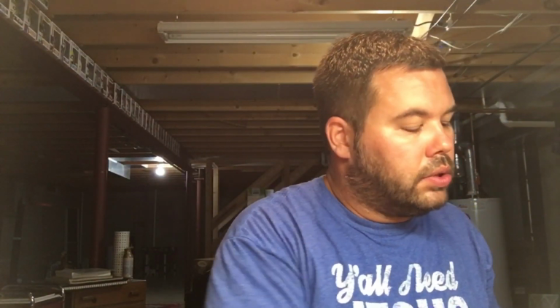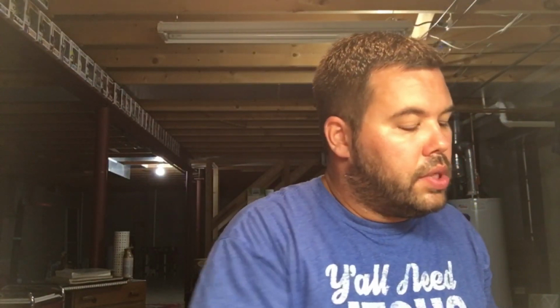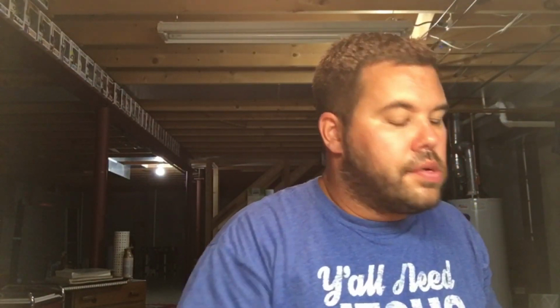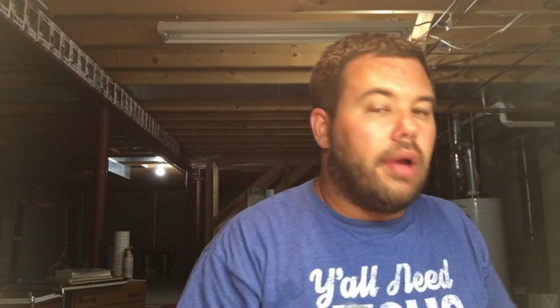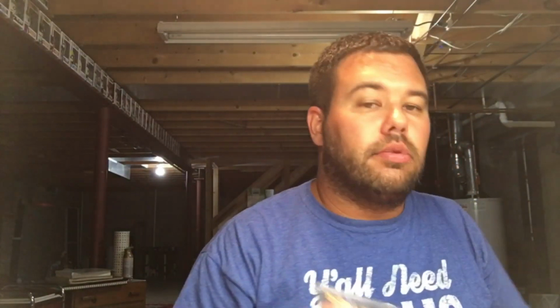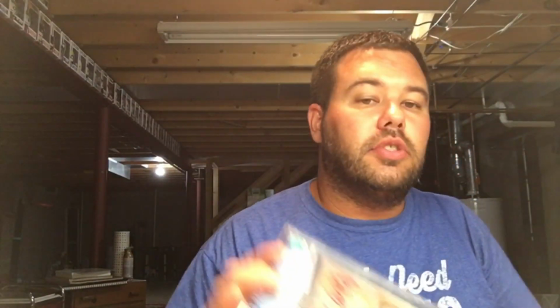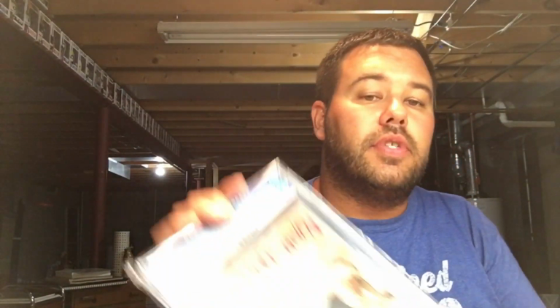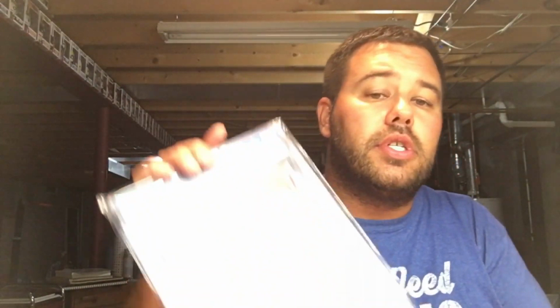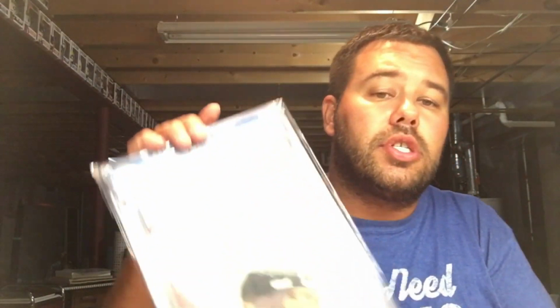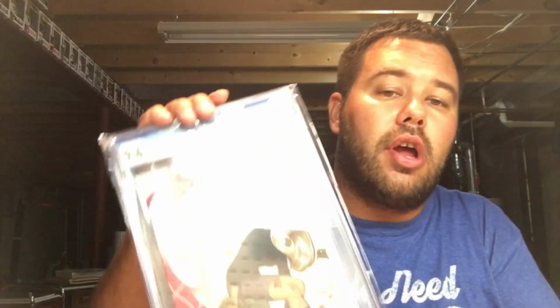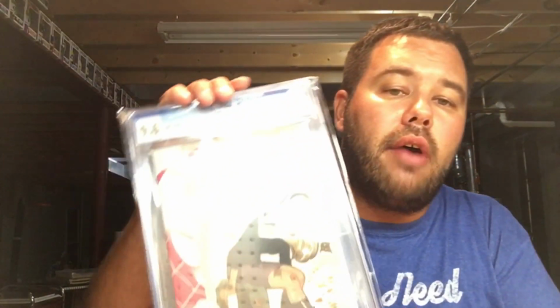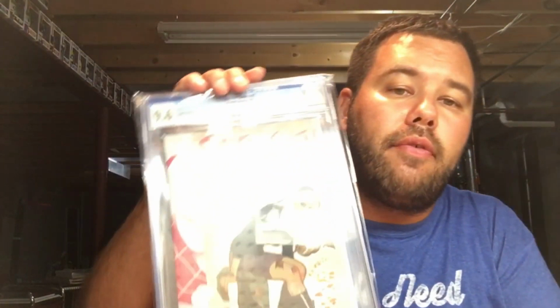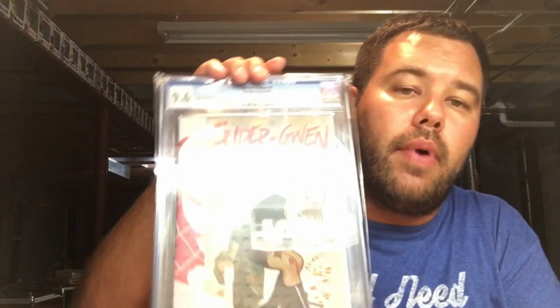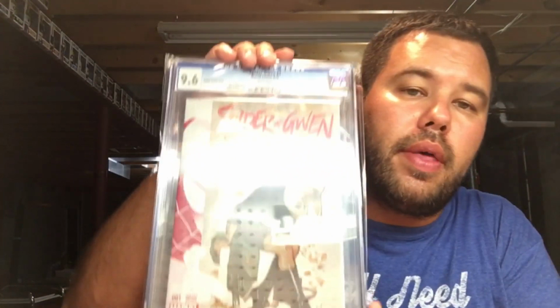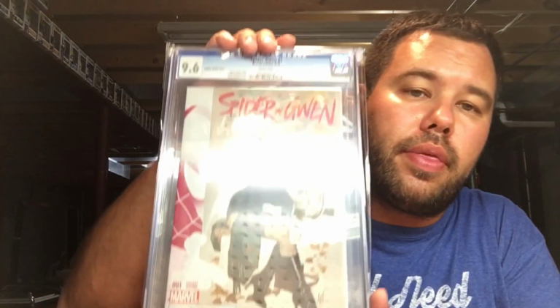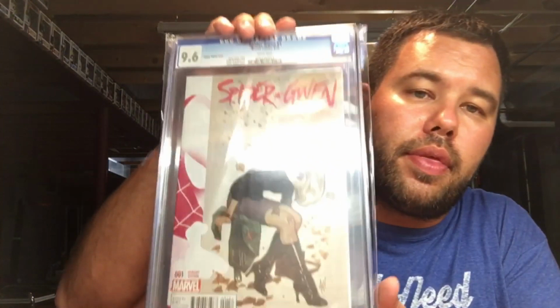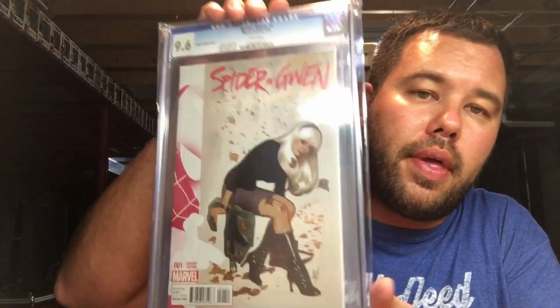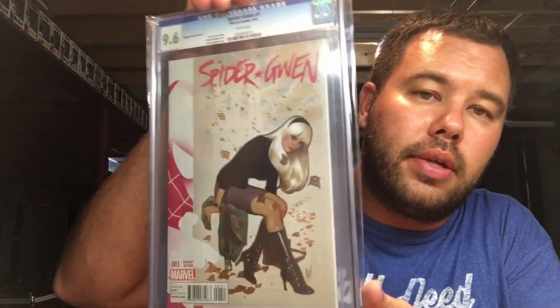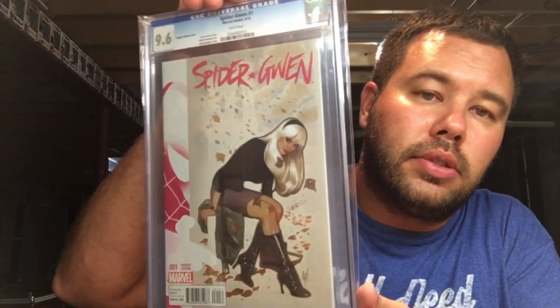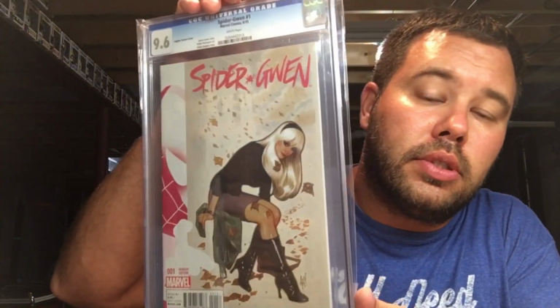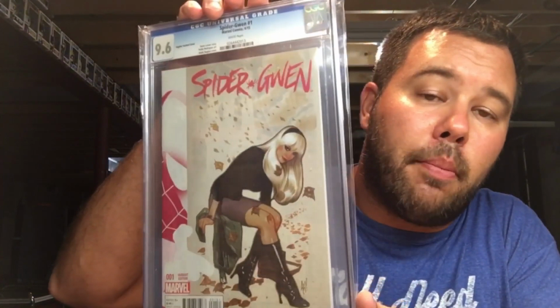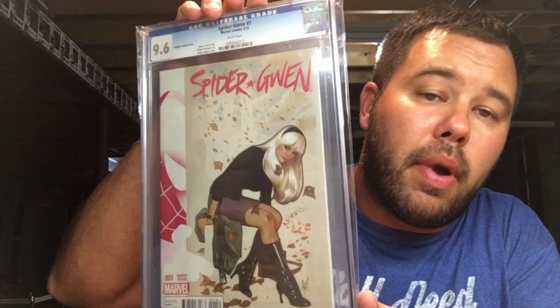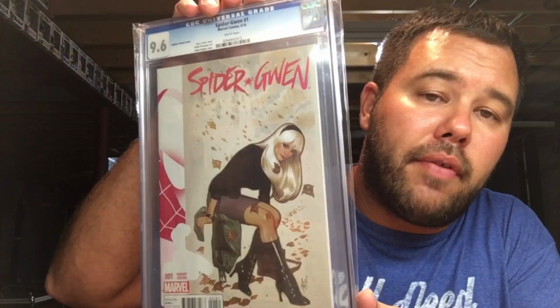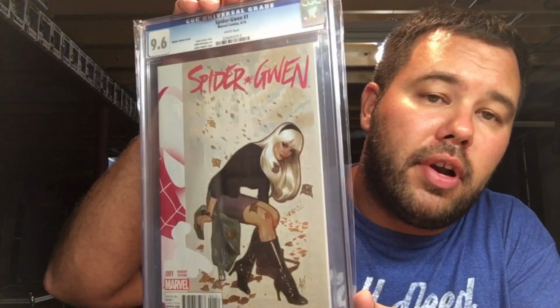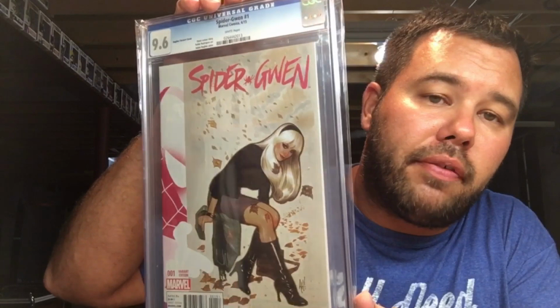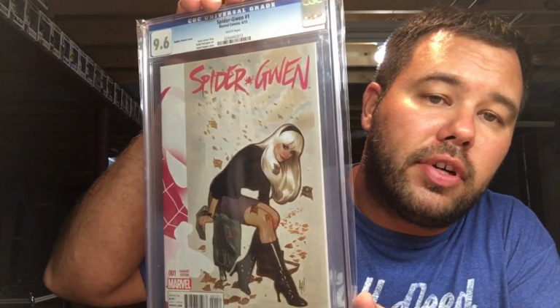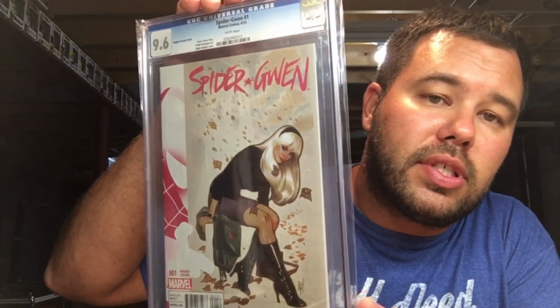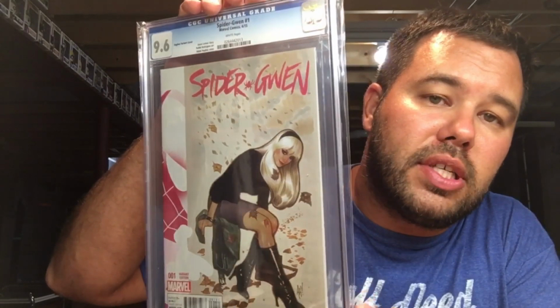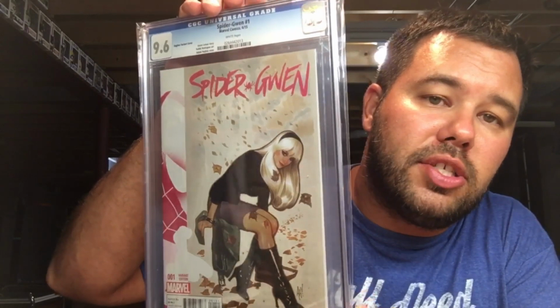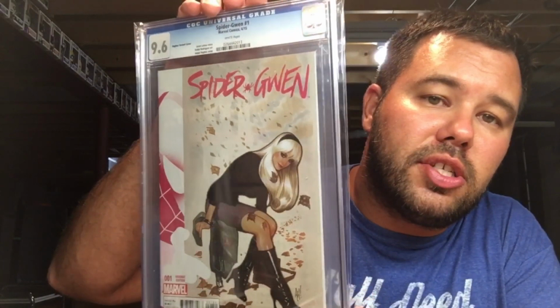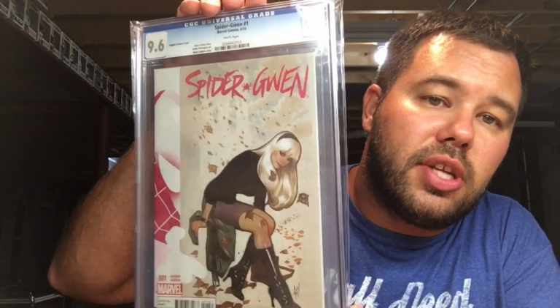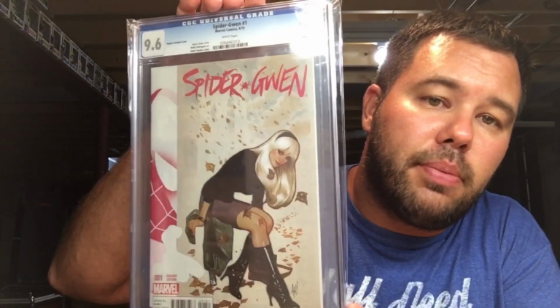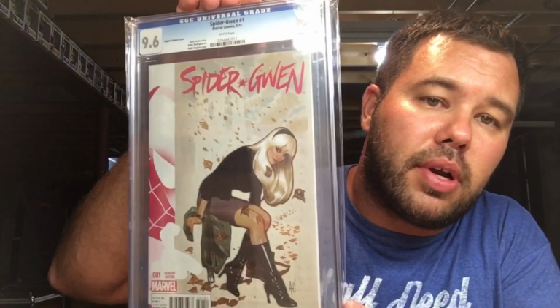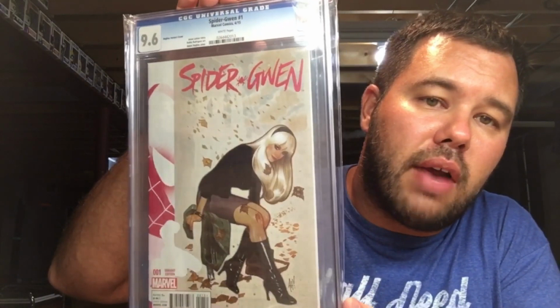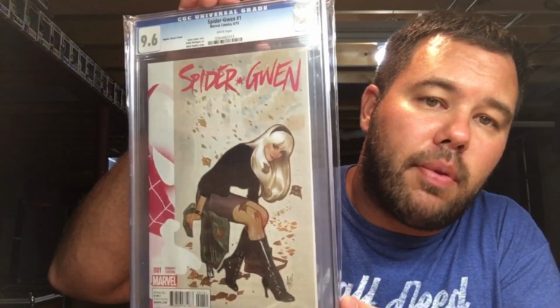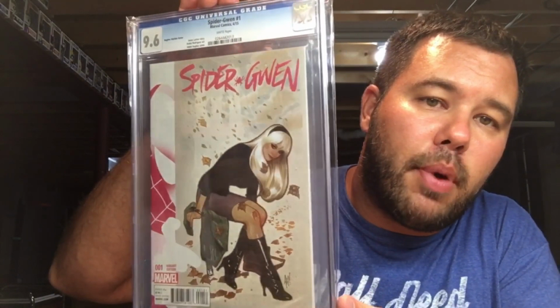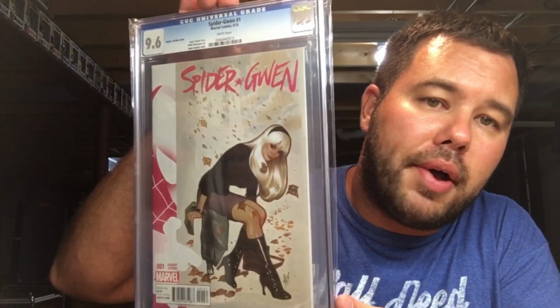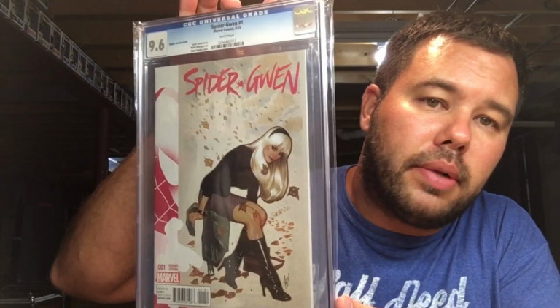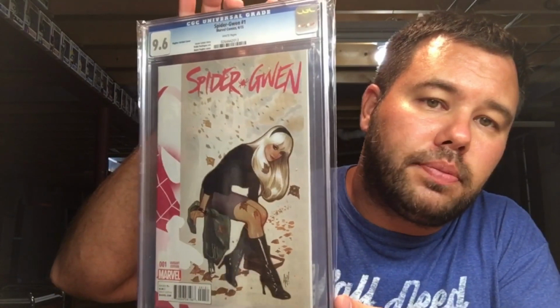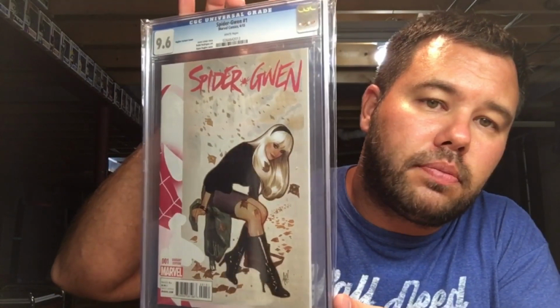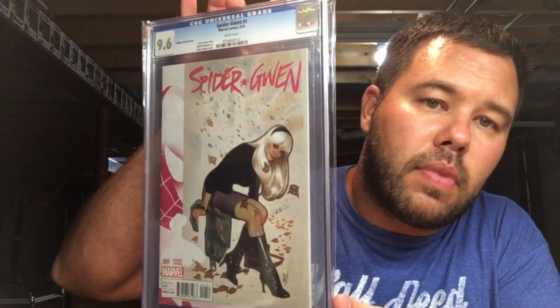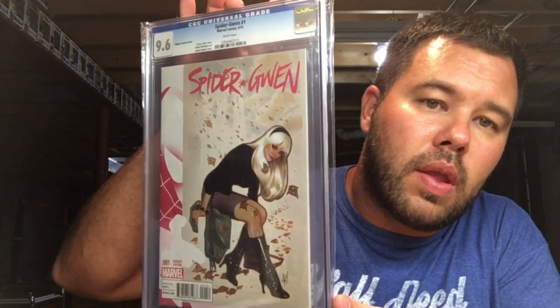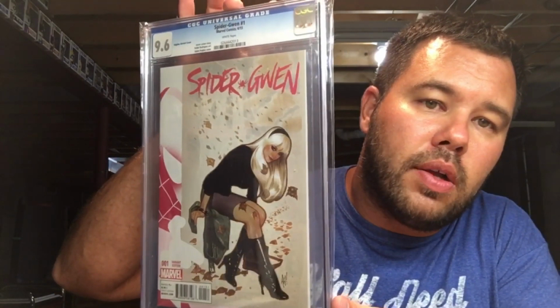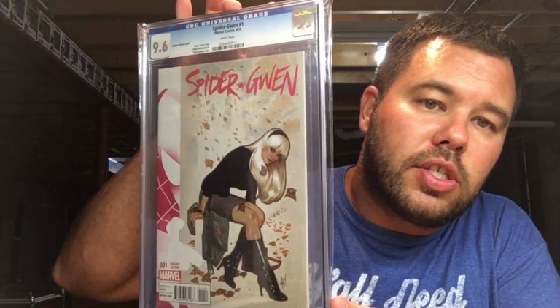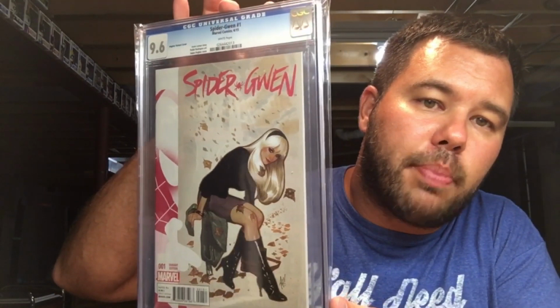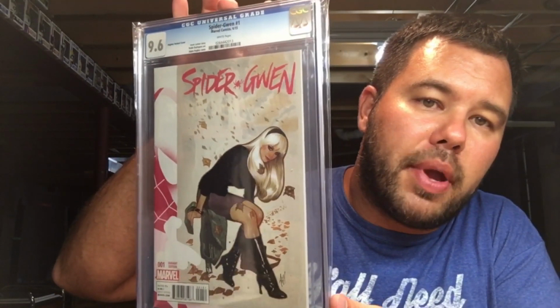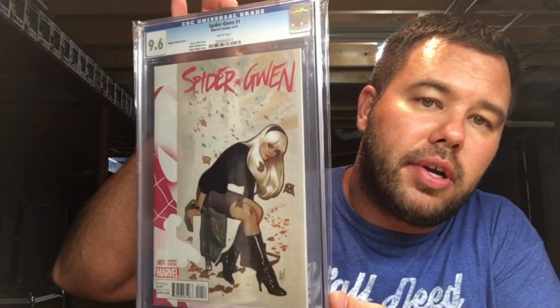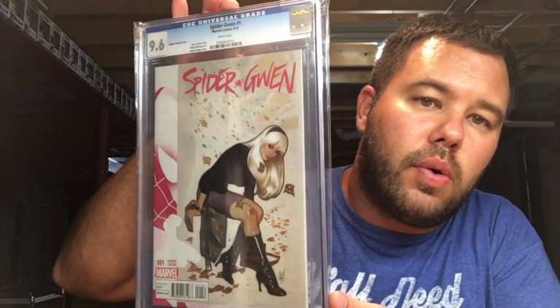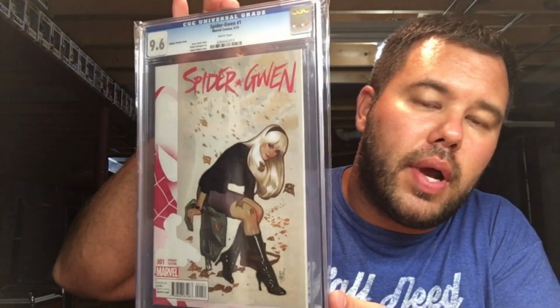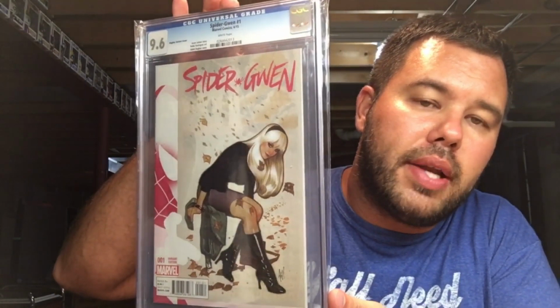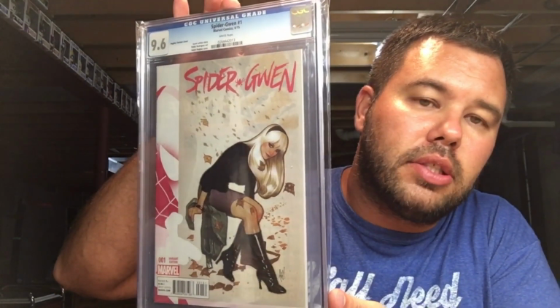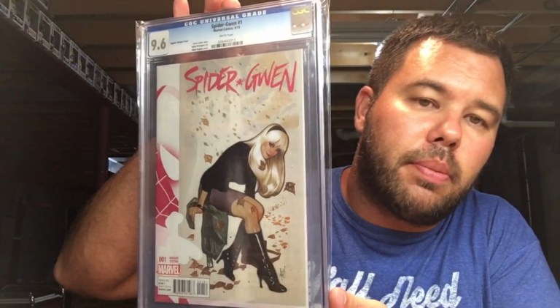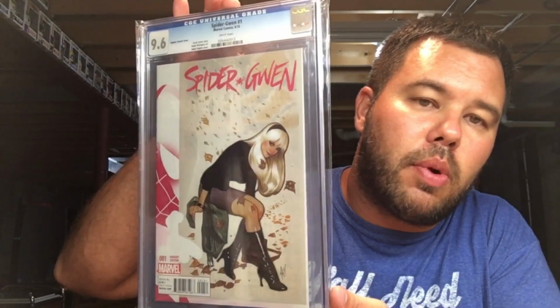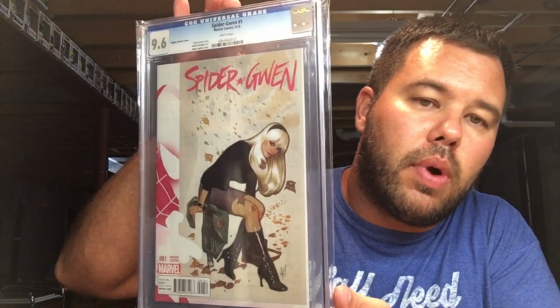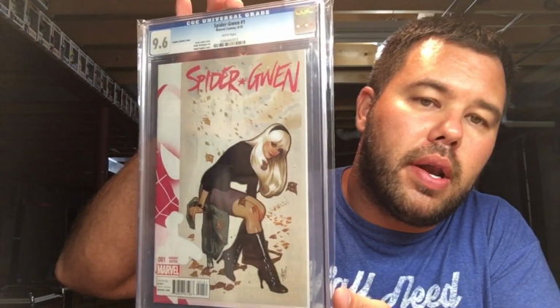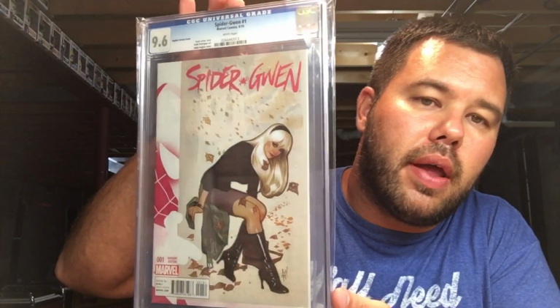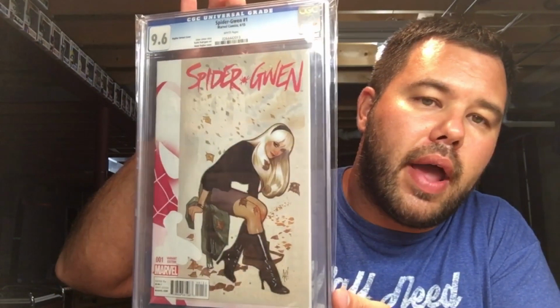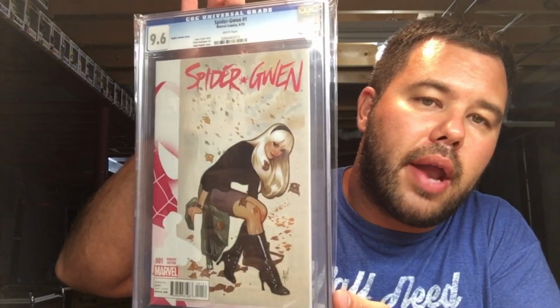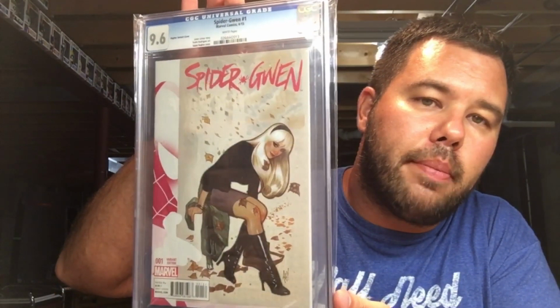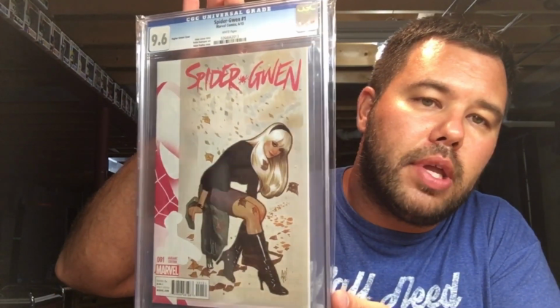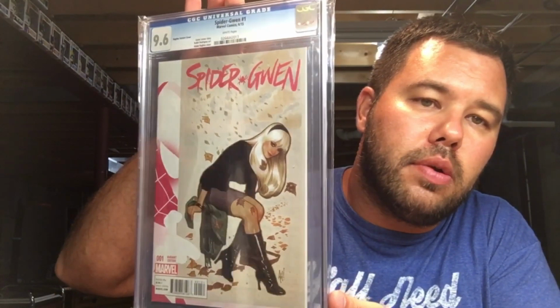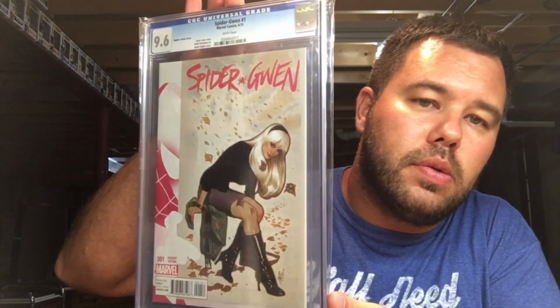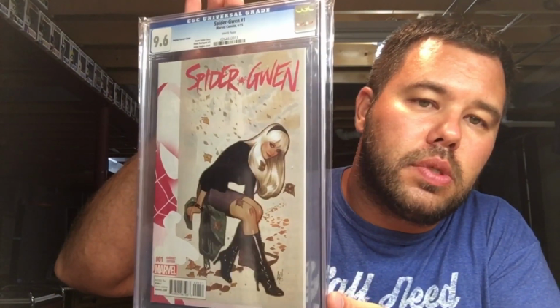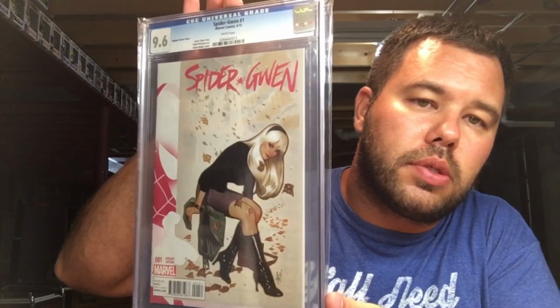I'm going to finish it off with my very first CGC book I ever bought — Spider-Gwen number one, Adam Hughes.